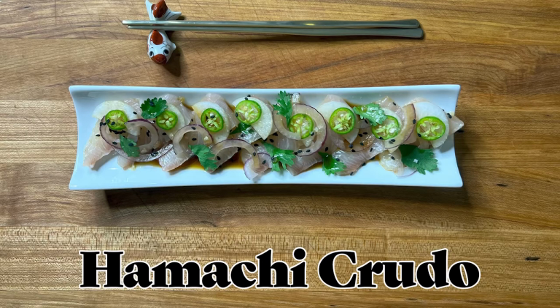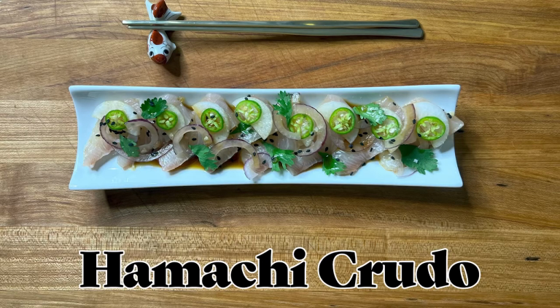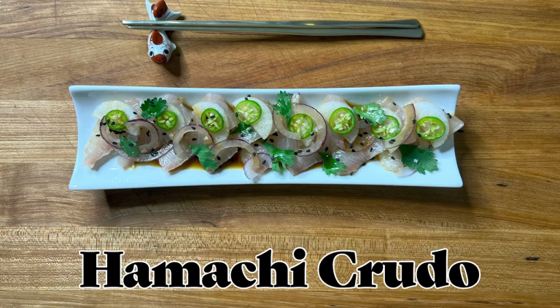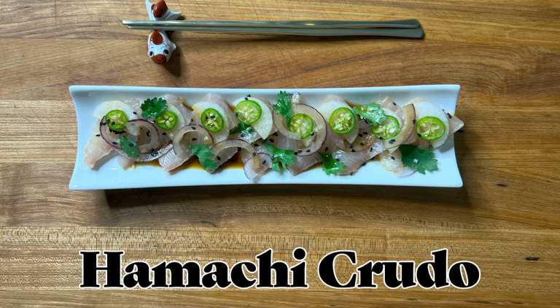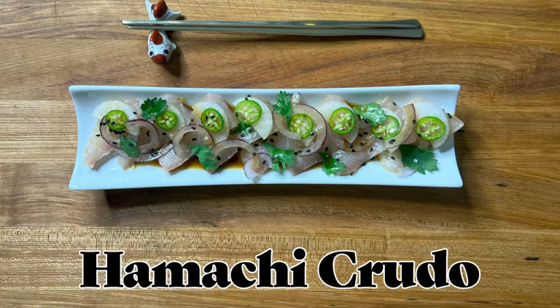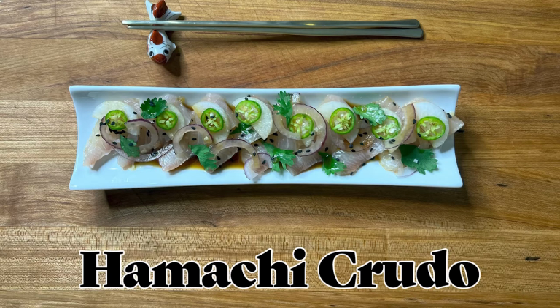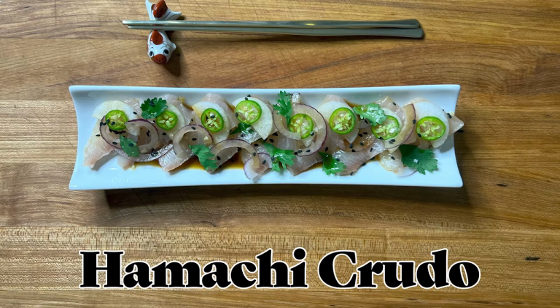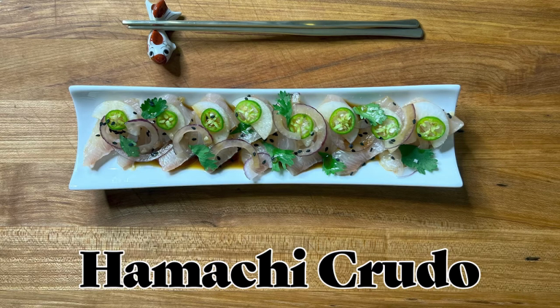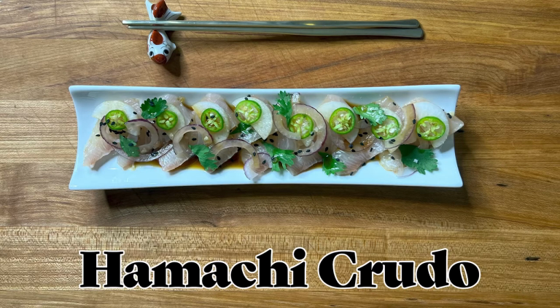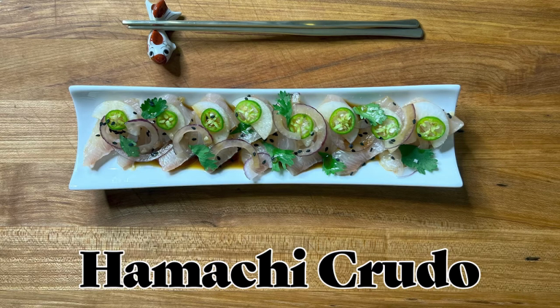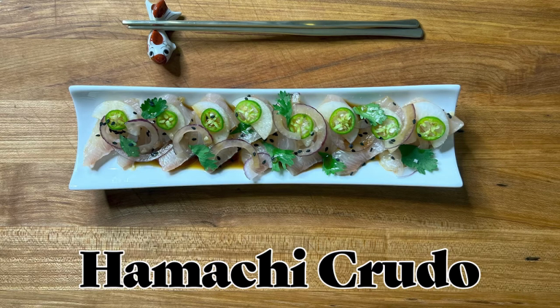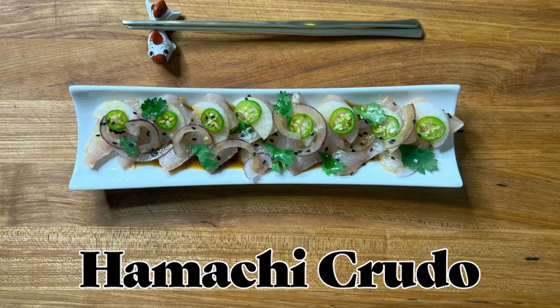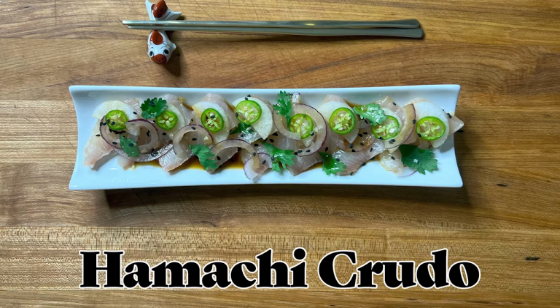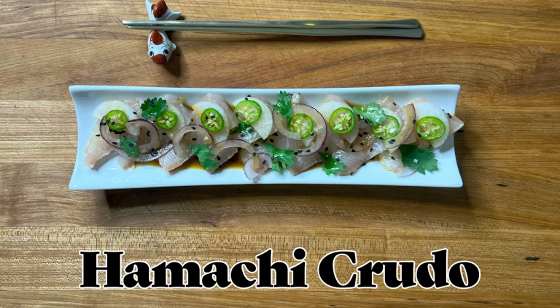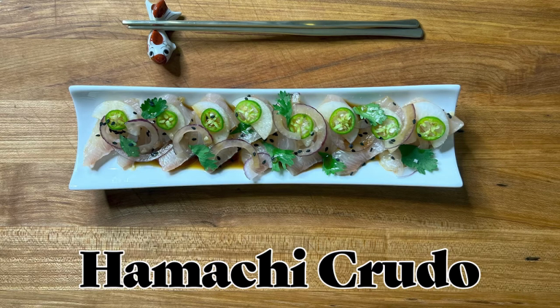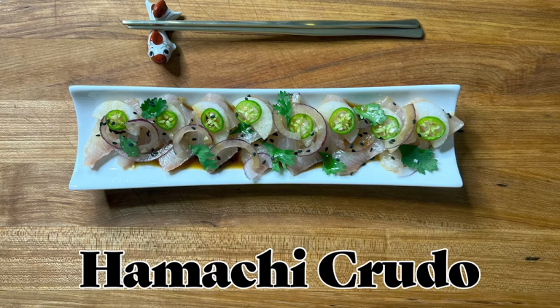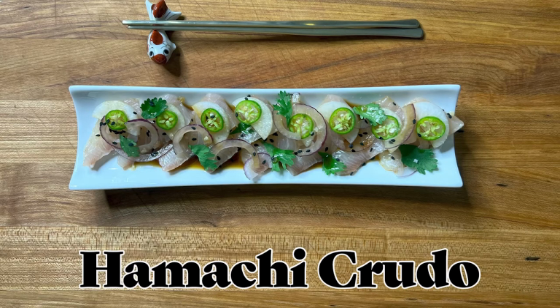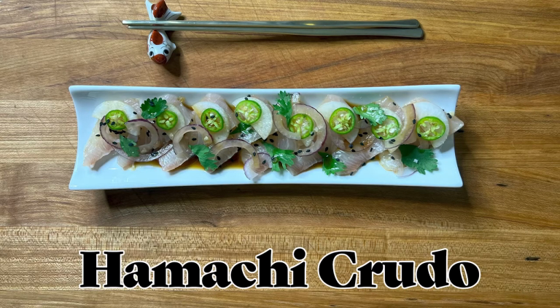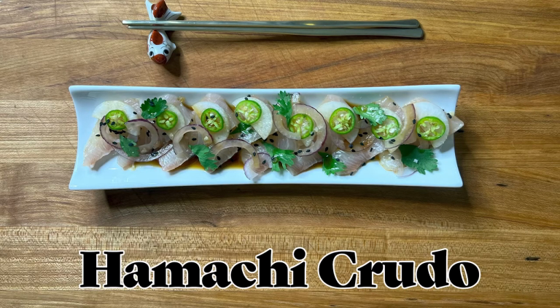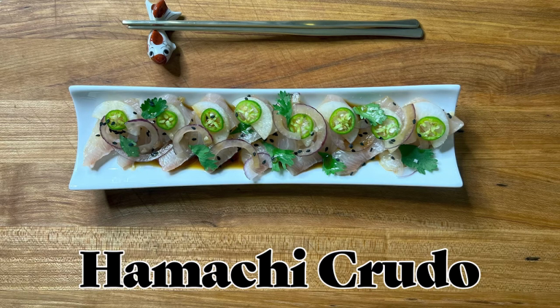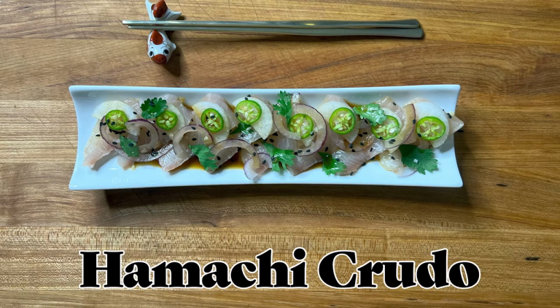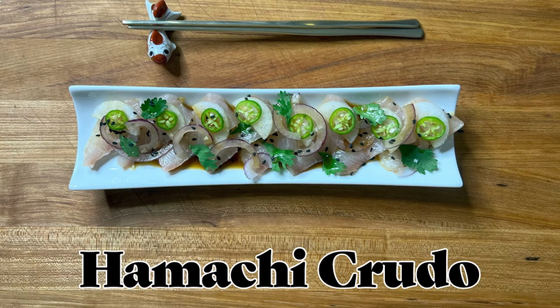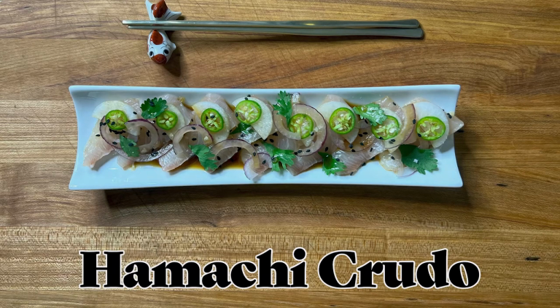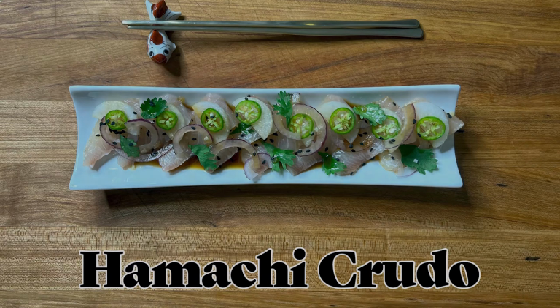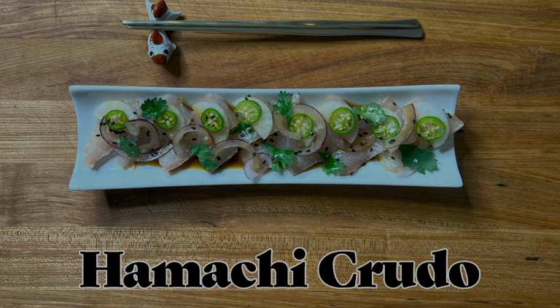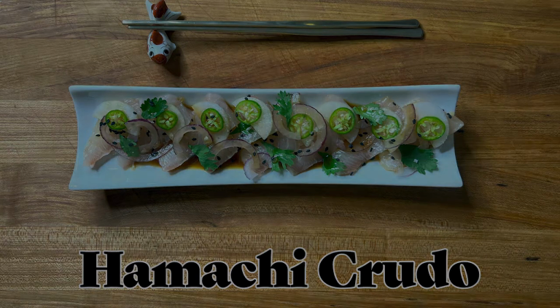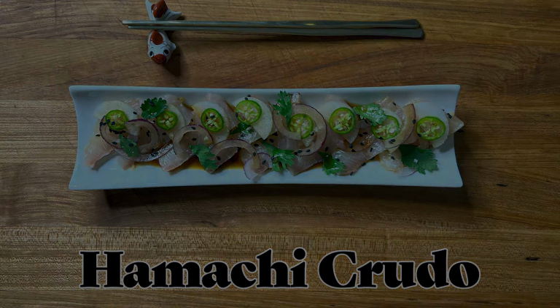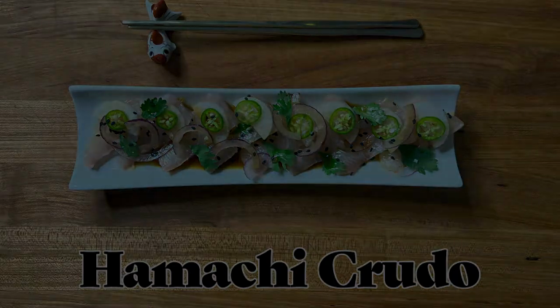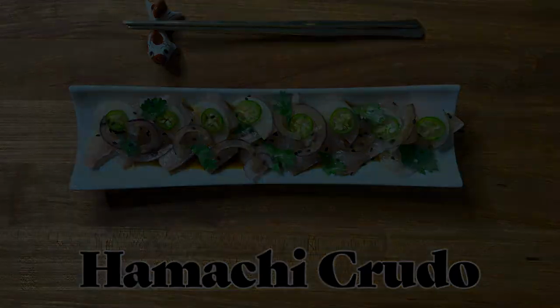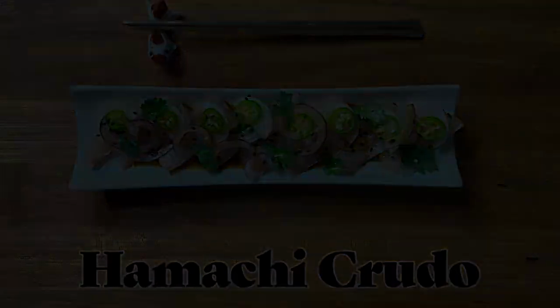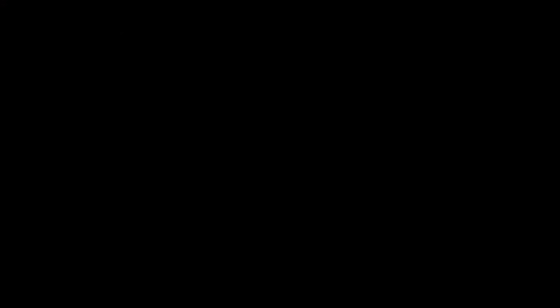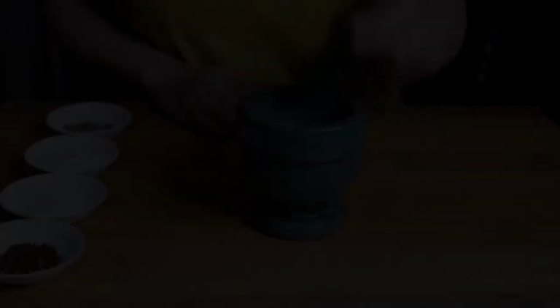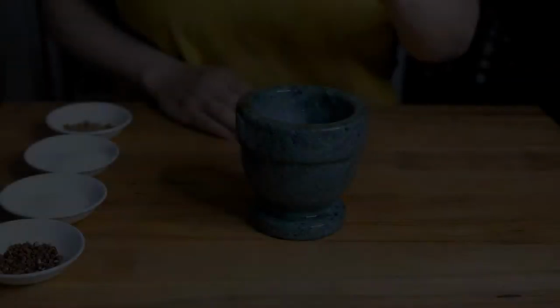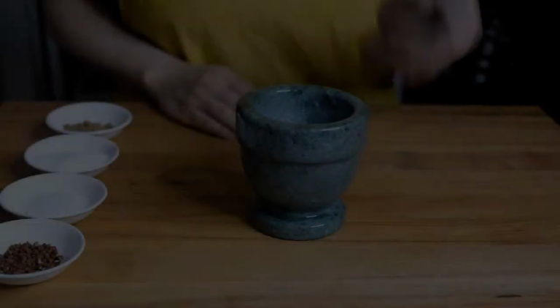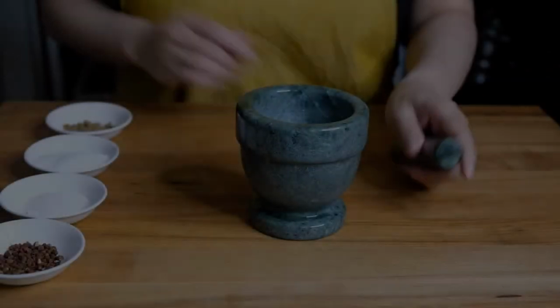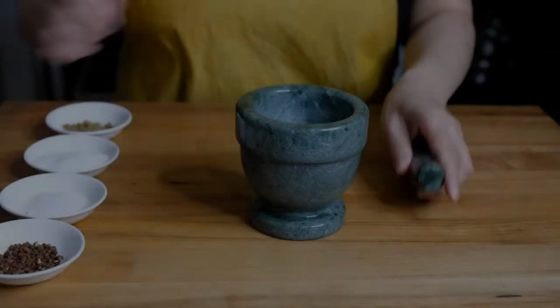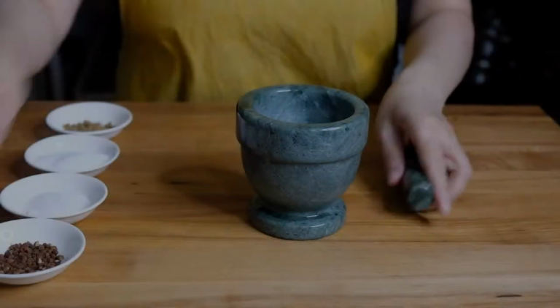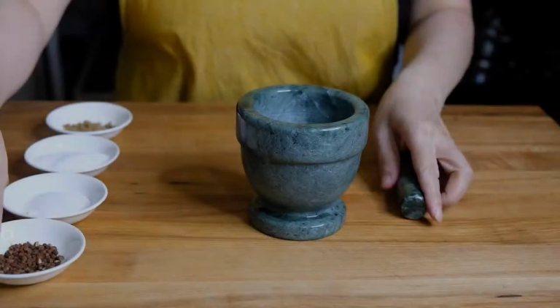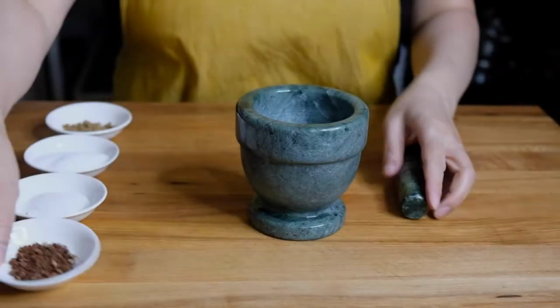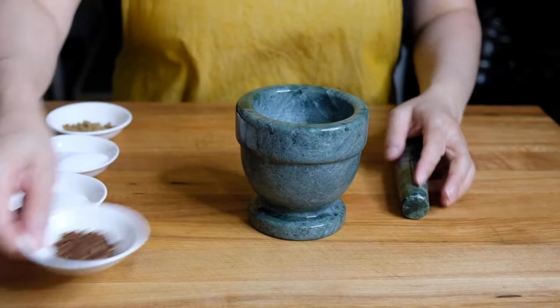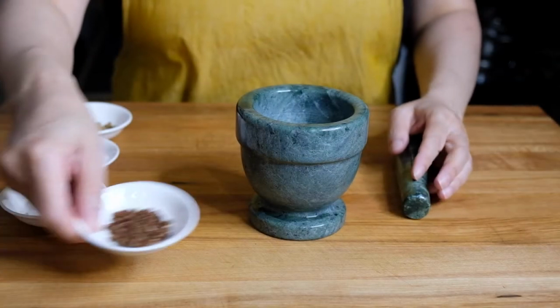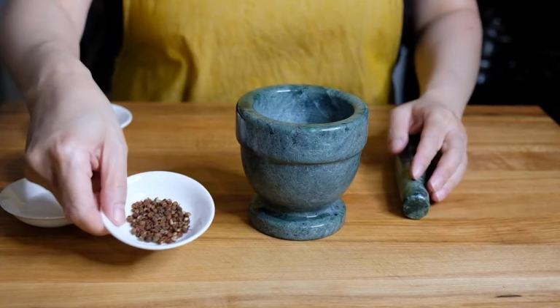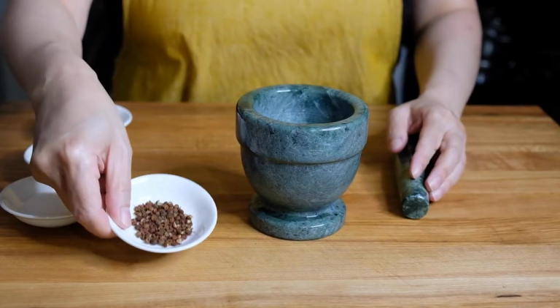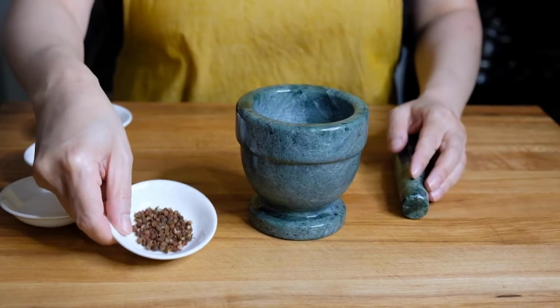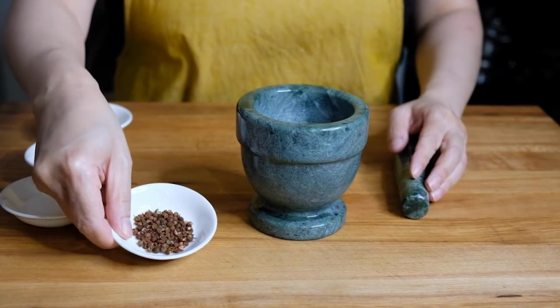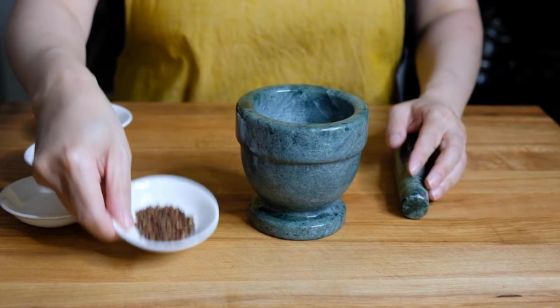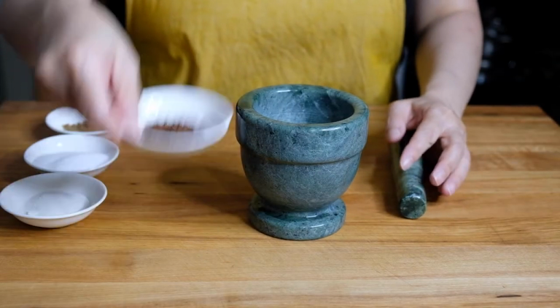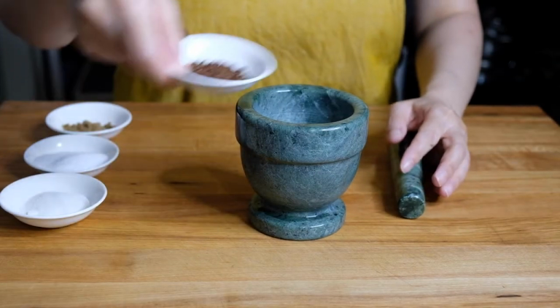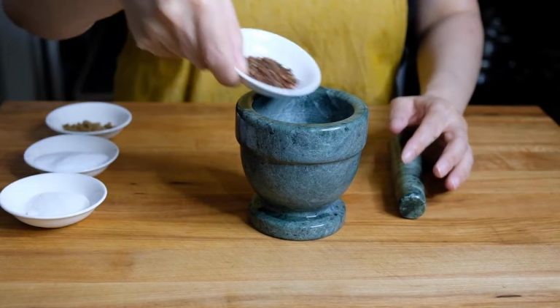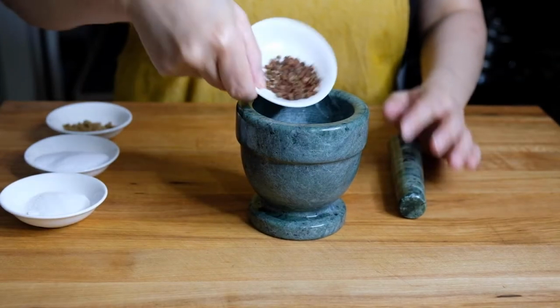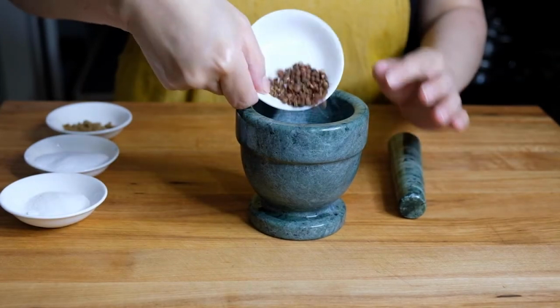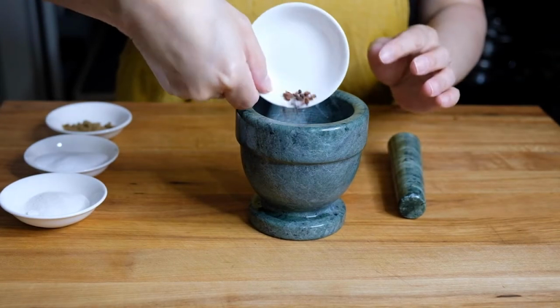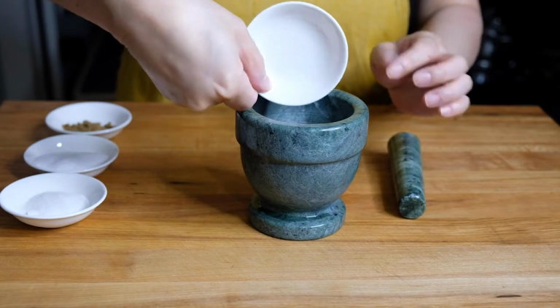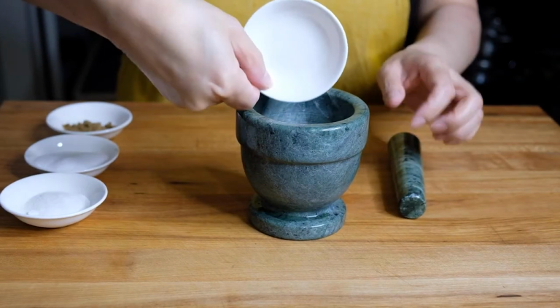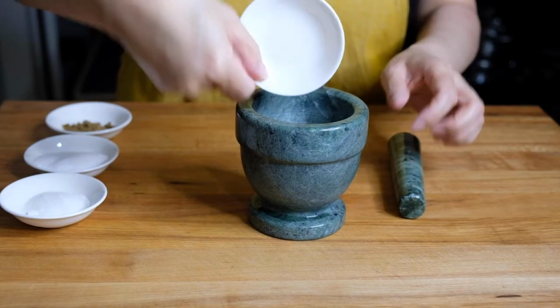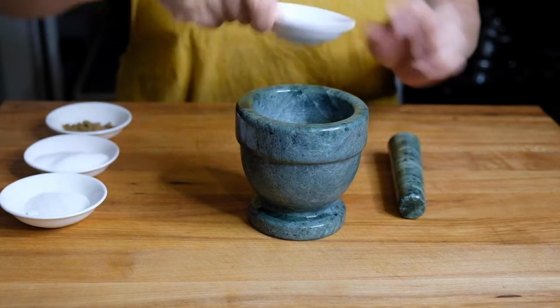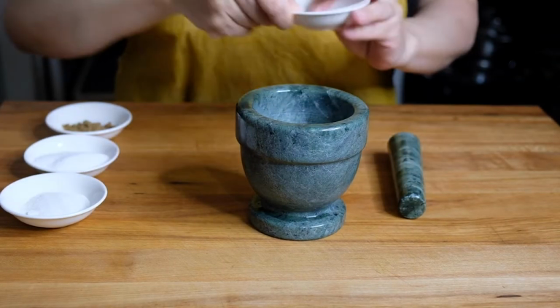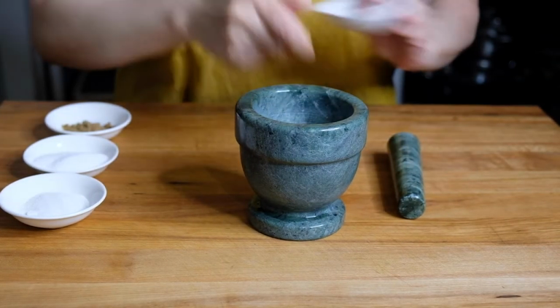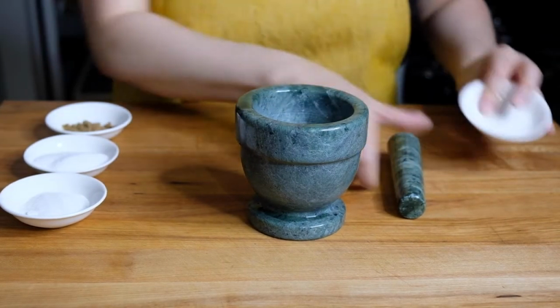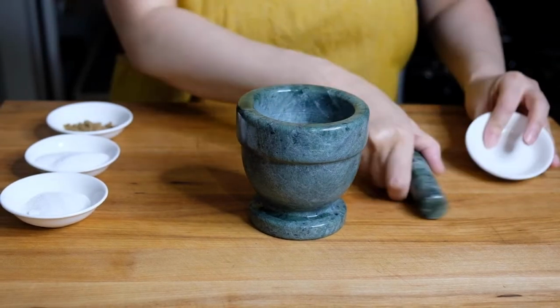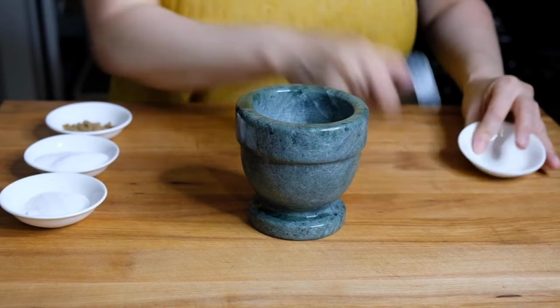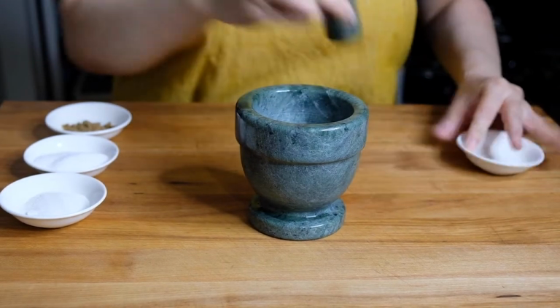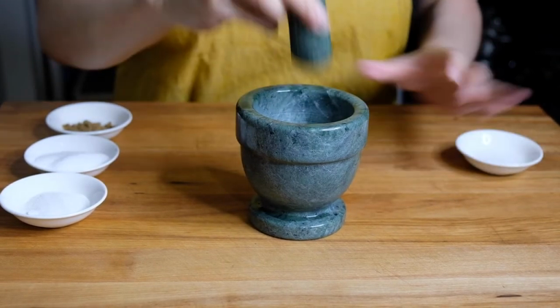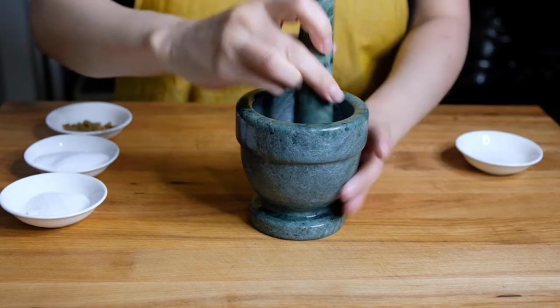Hi everybody, welcome or welcome back to my channel. Today we're making hamachi crudo. Let's start with the curing salt.